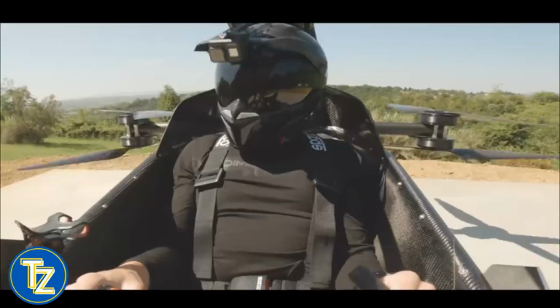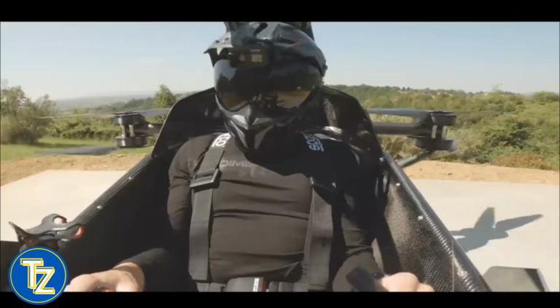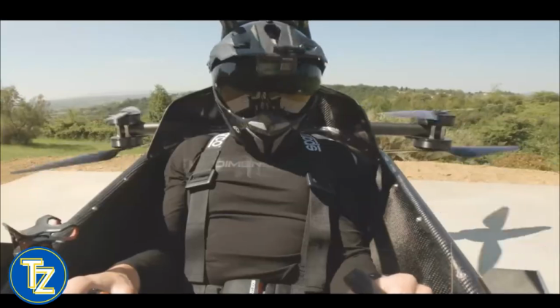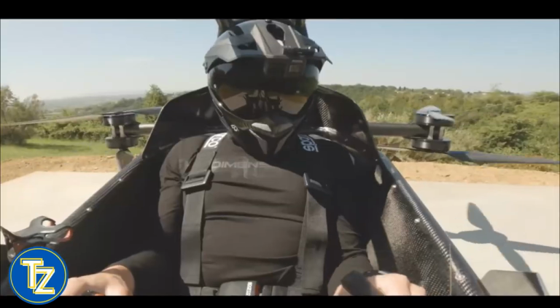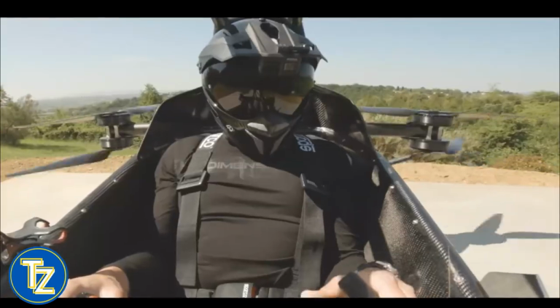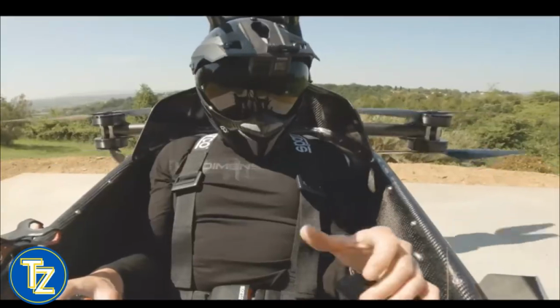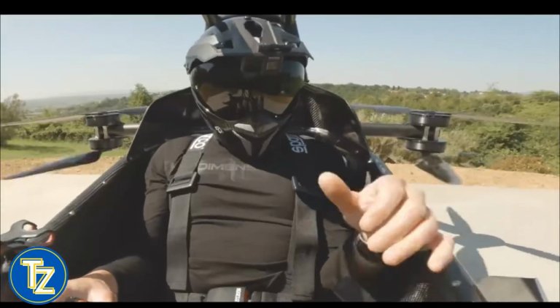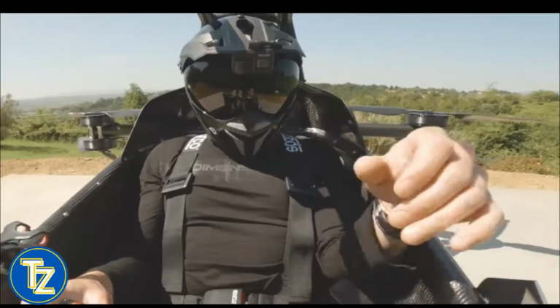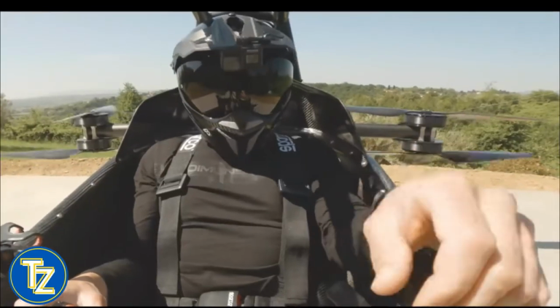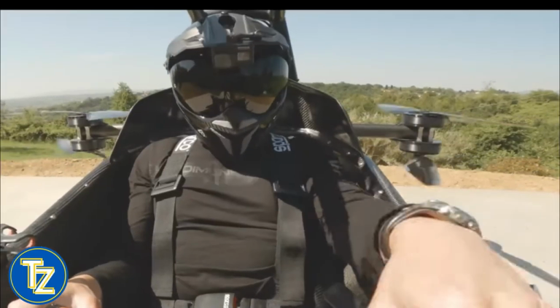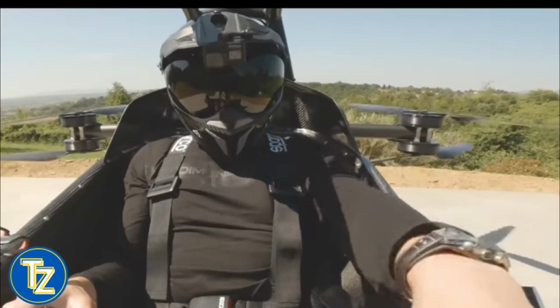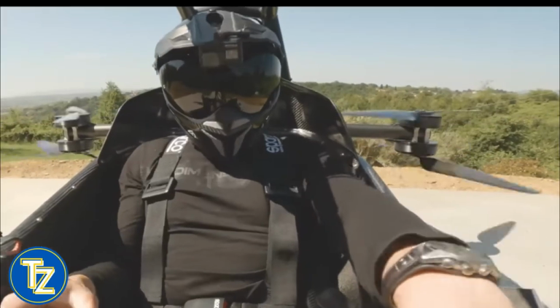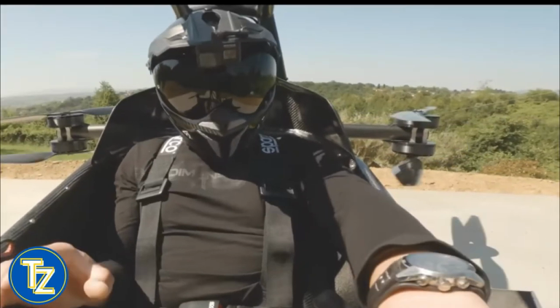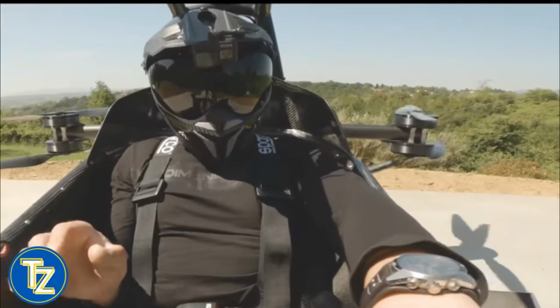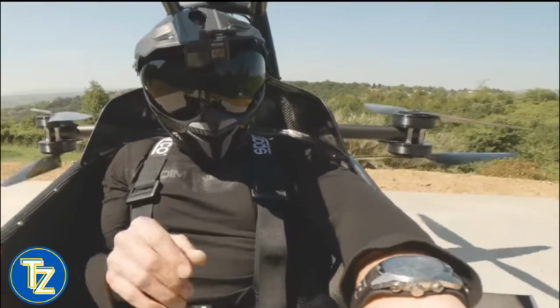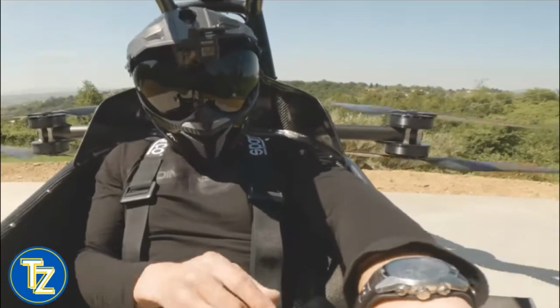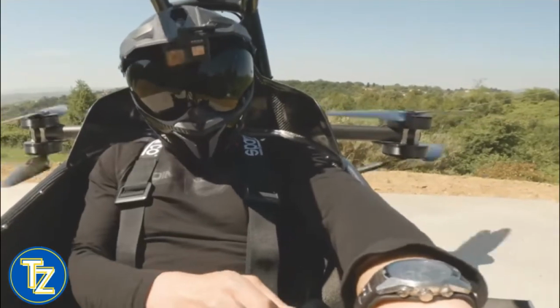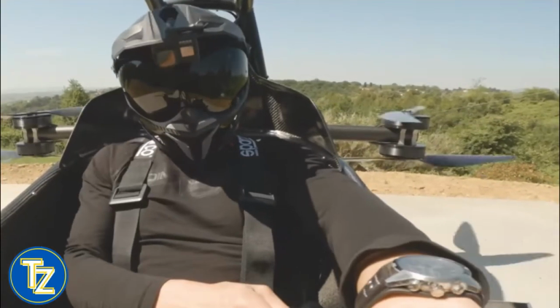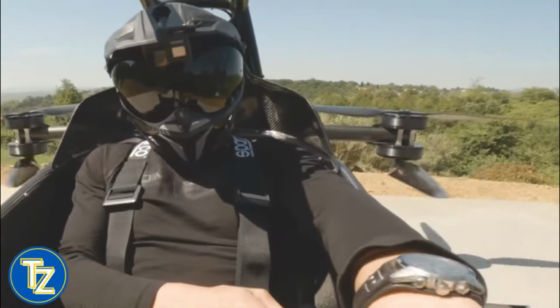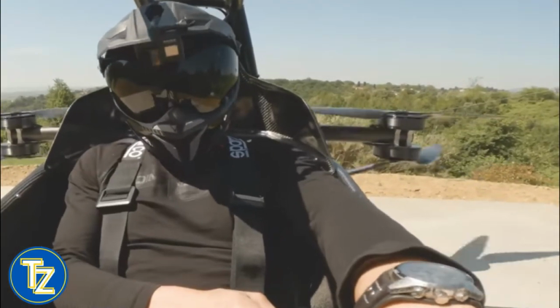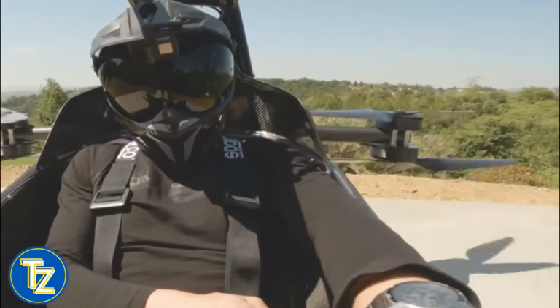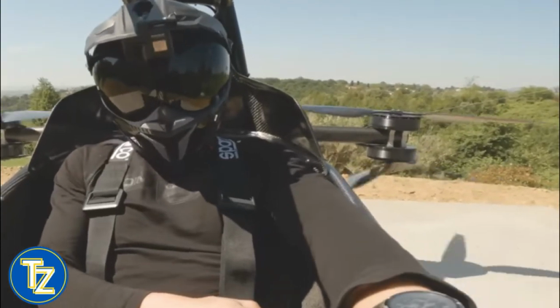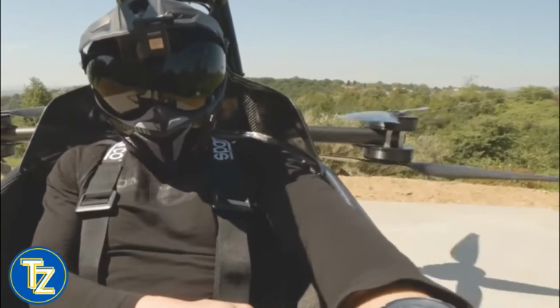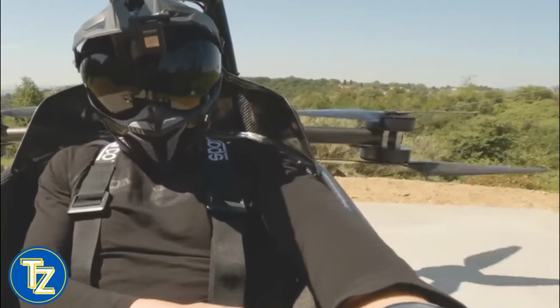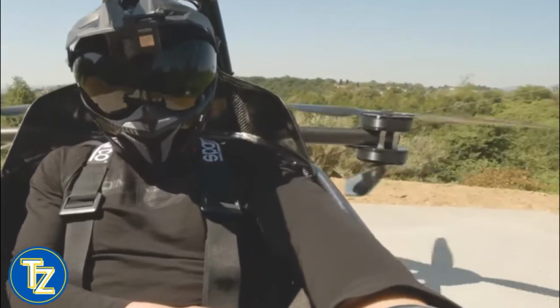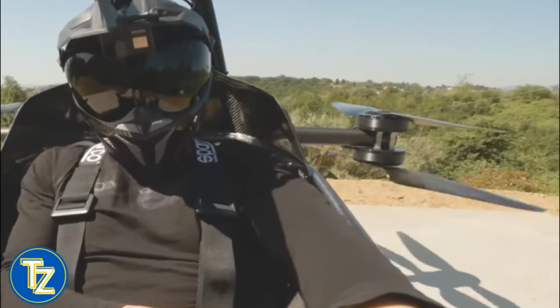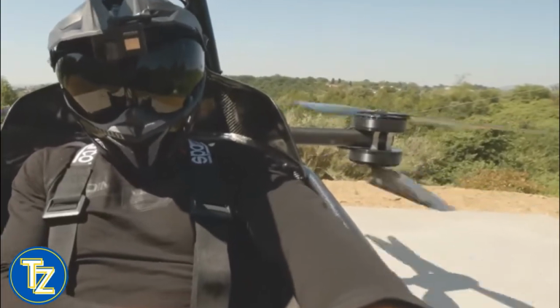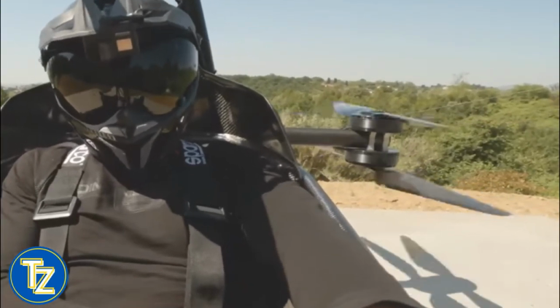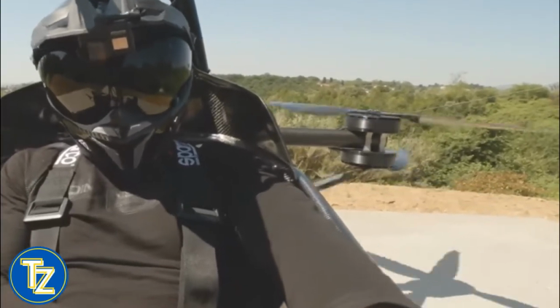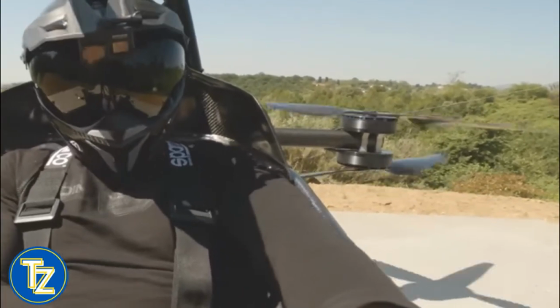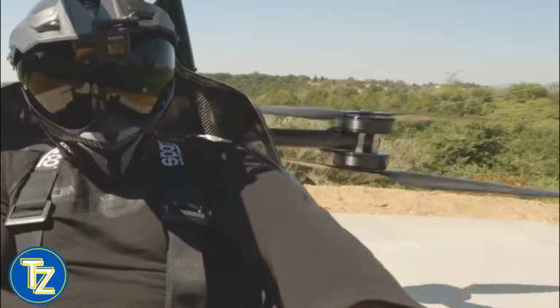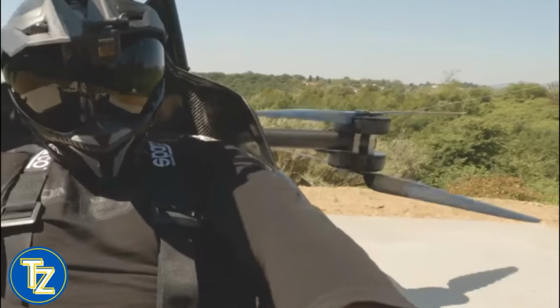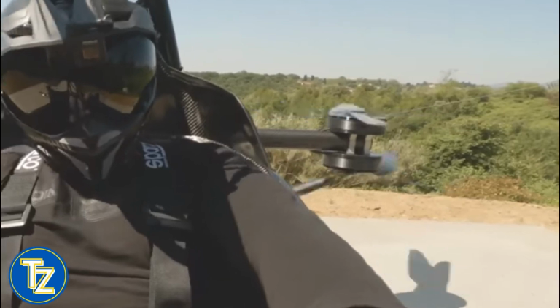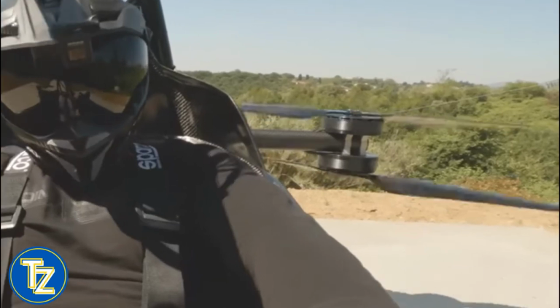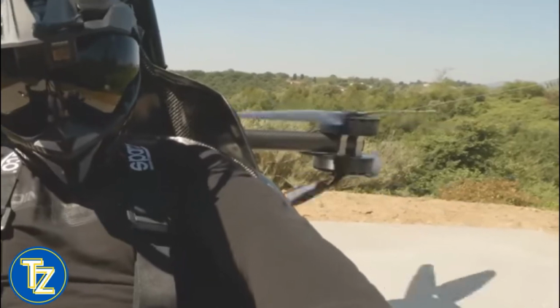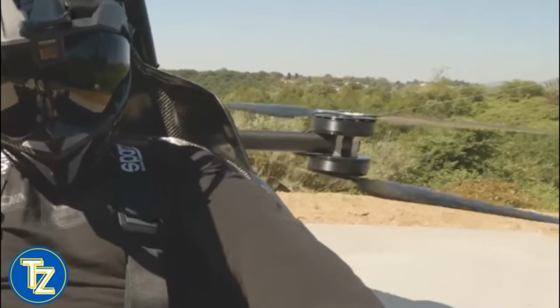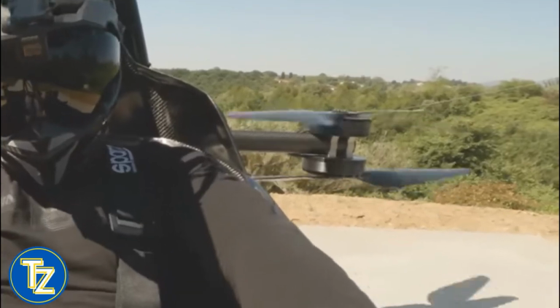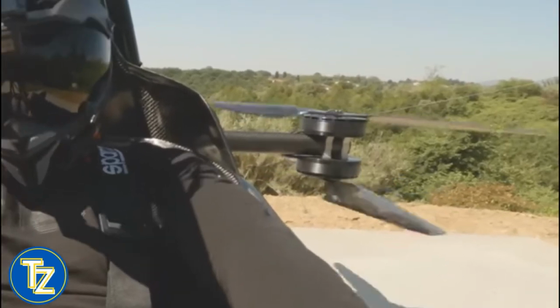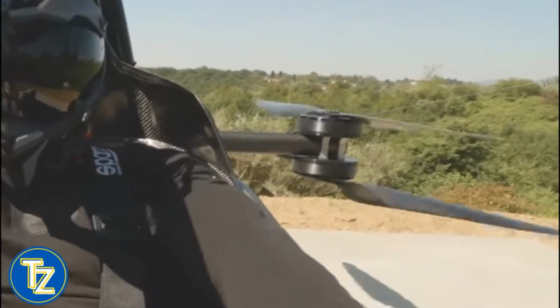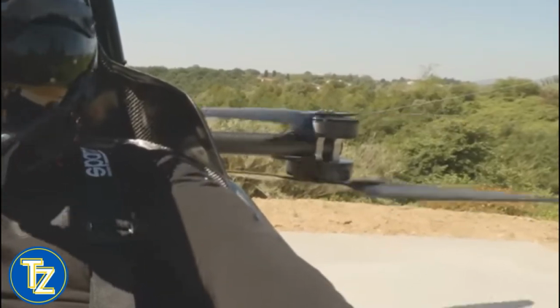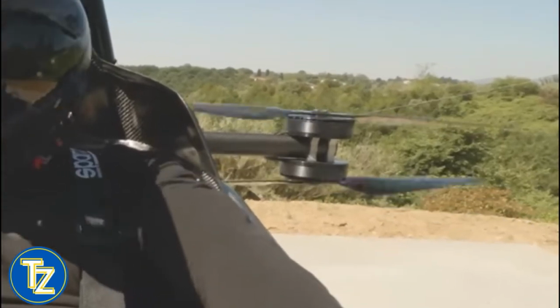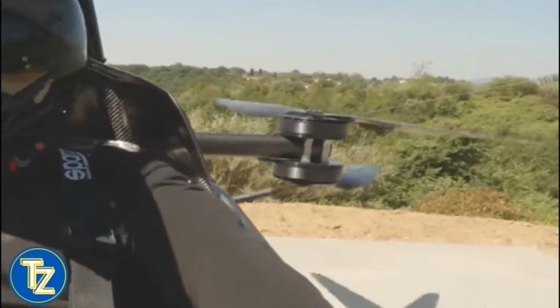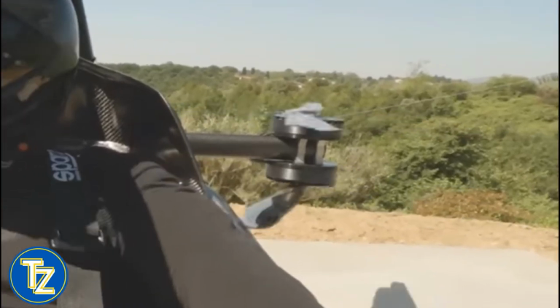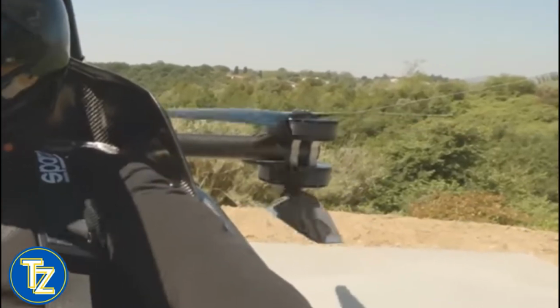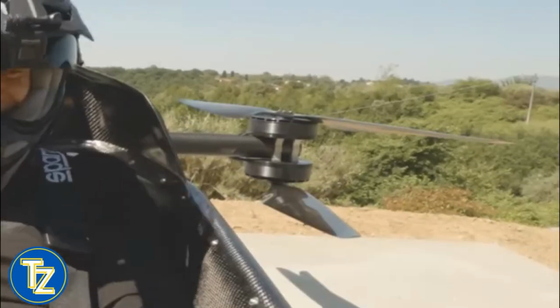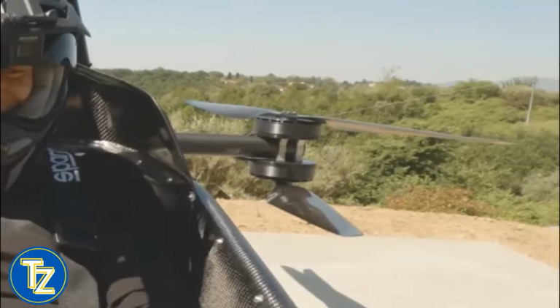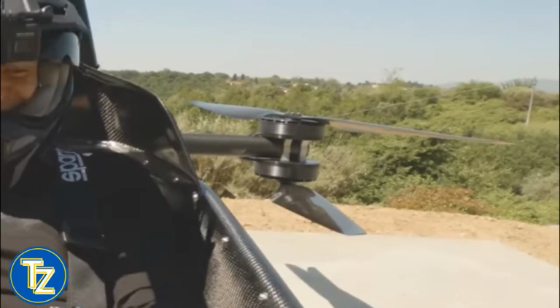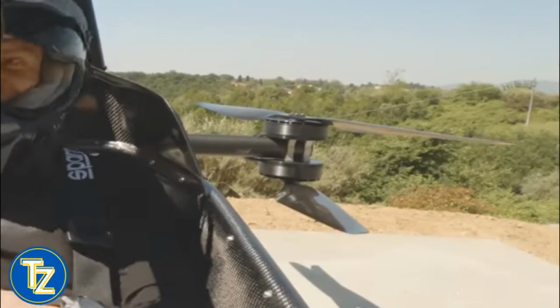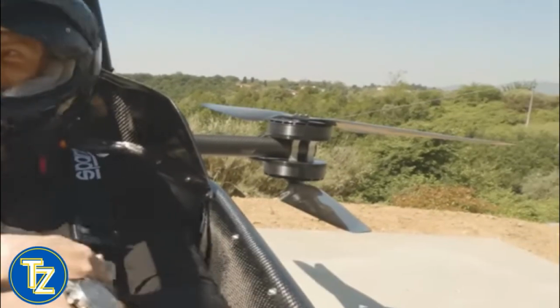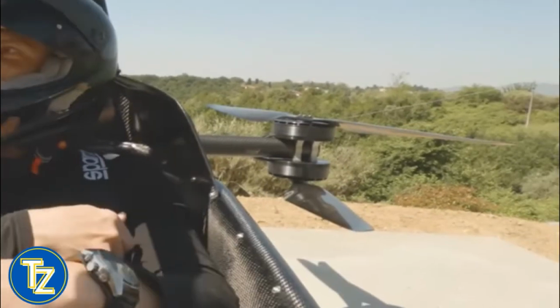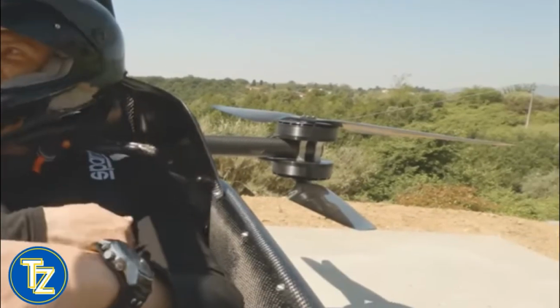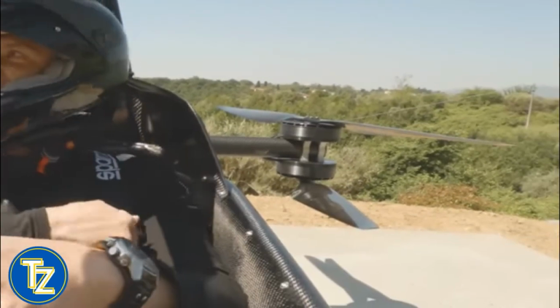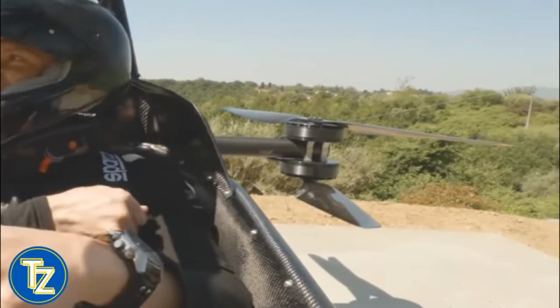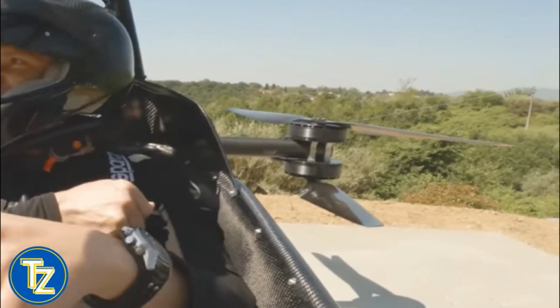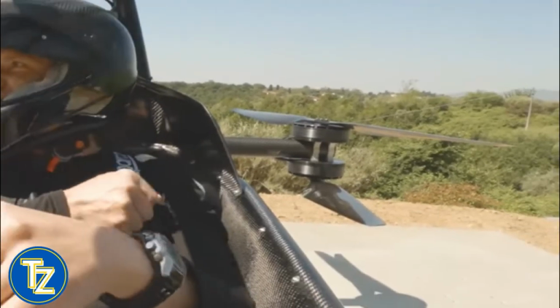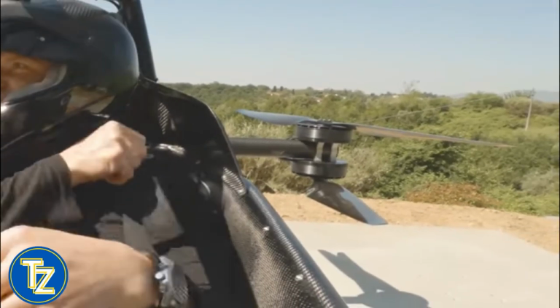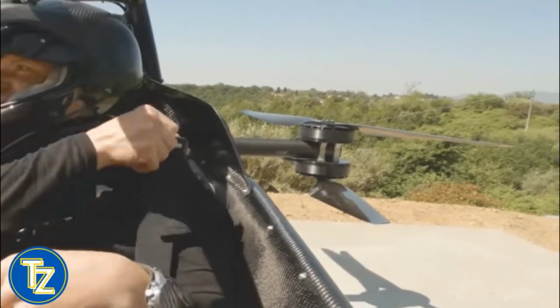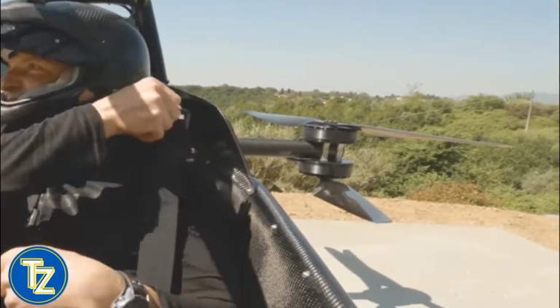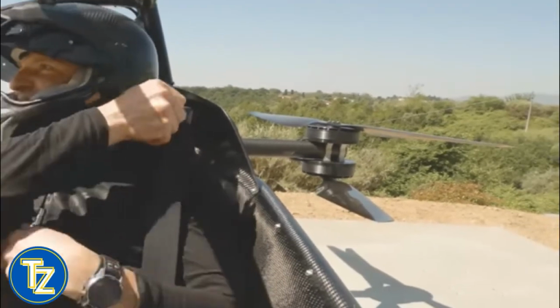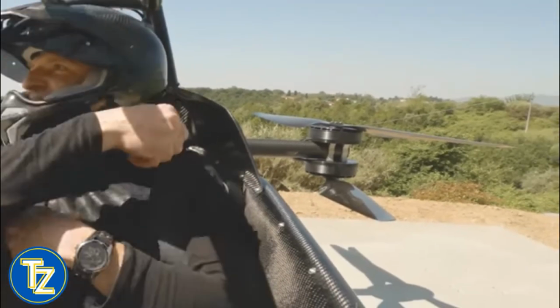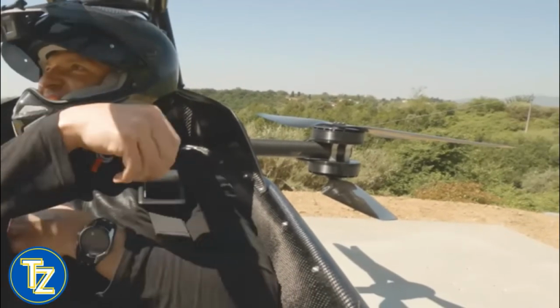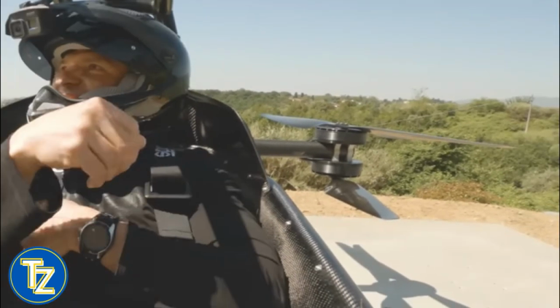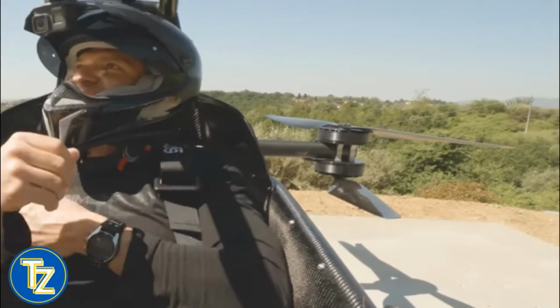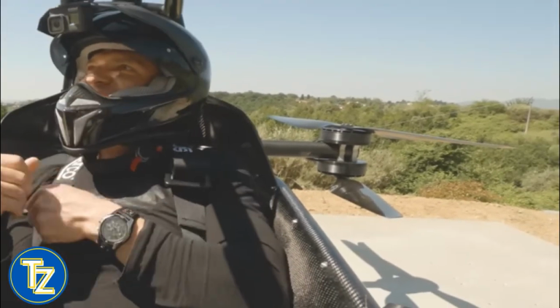Which eVTOL project excites you the most? And which of these vehicles would you purchase? Tell us in the comments.